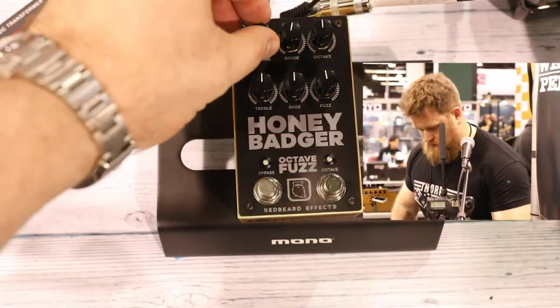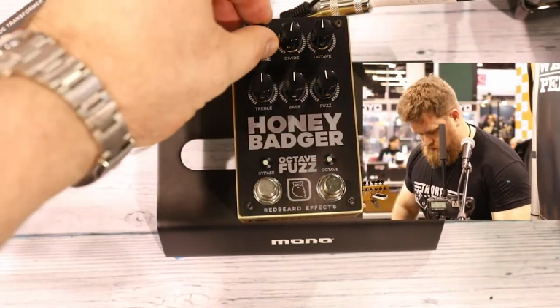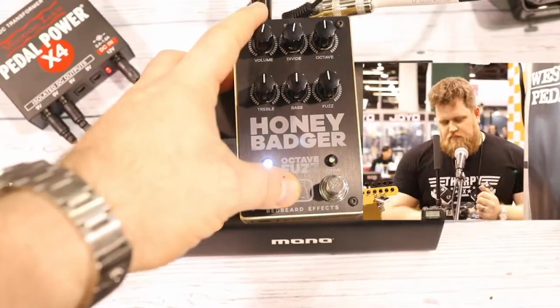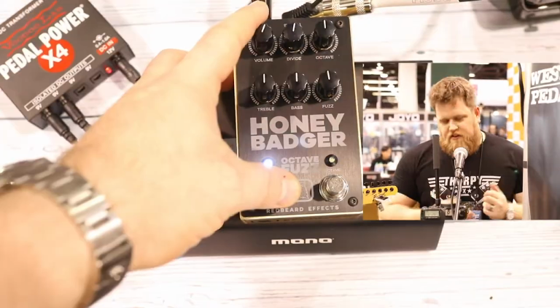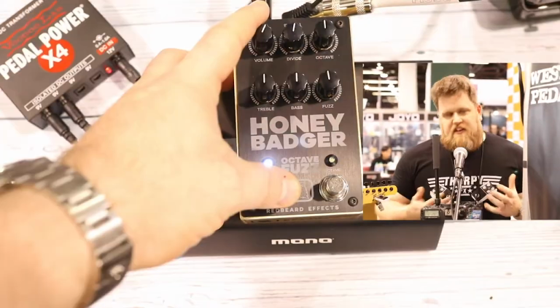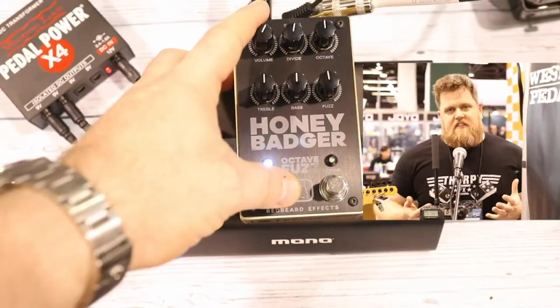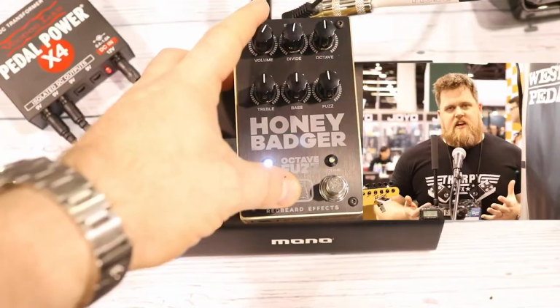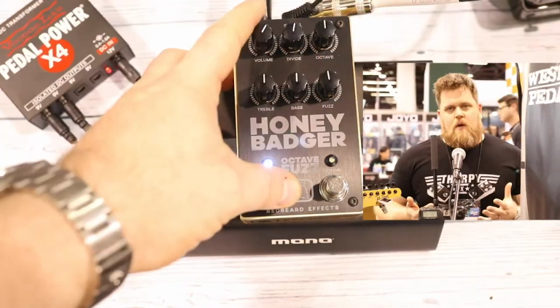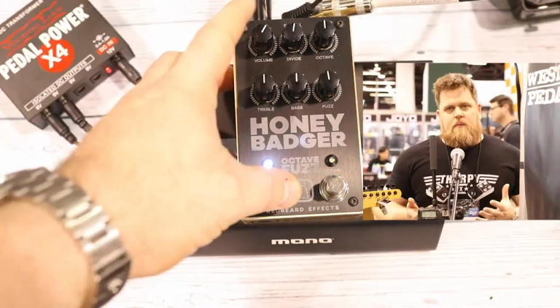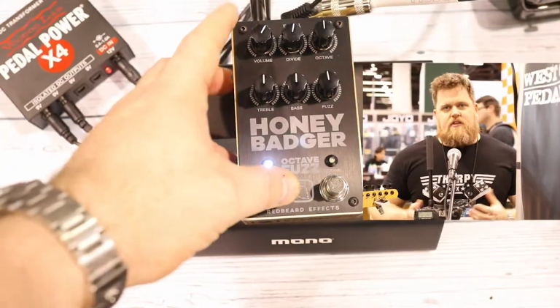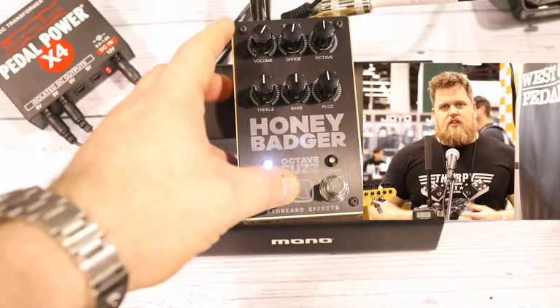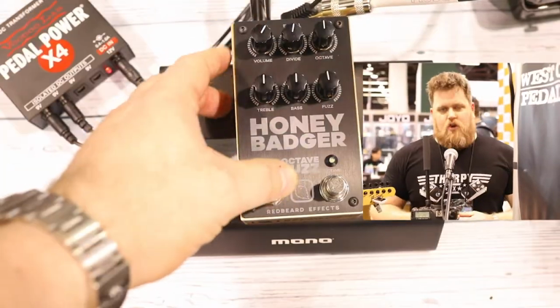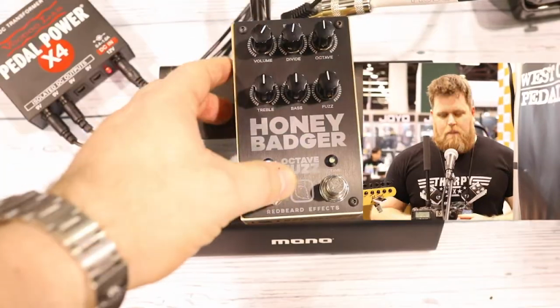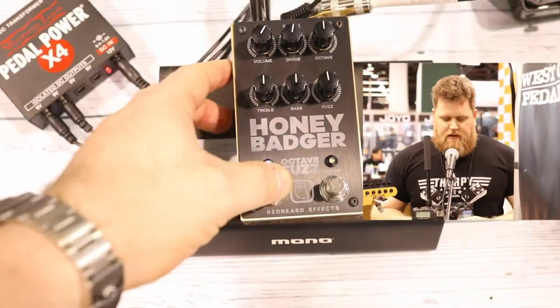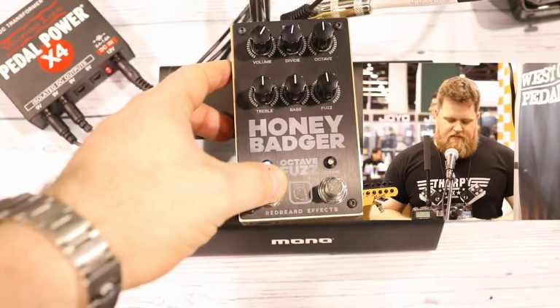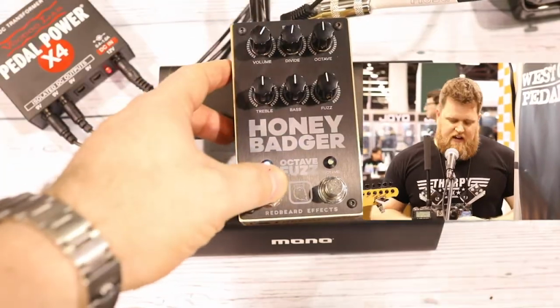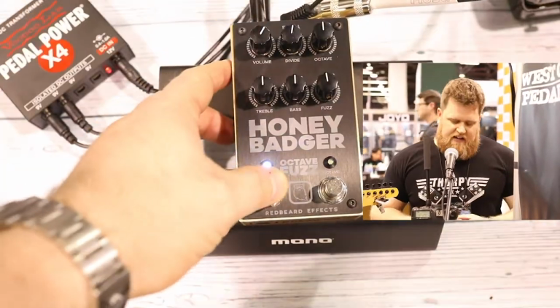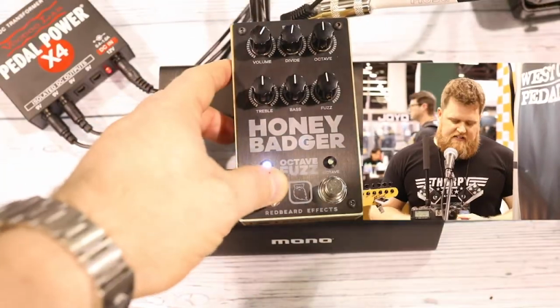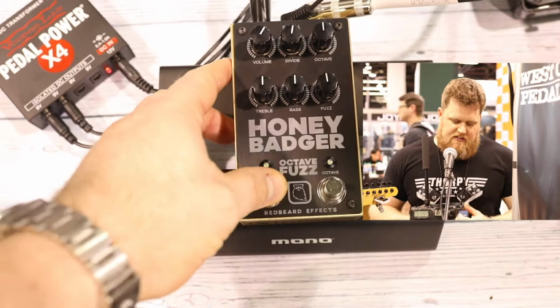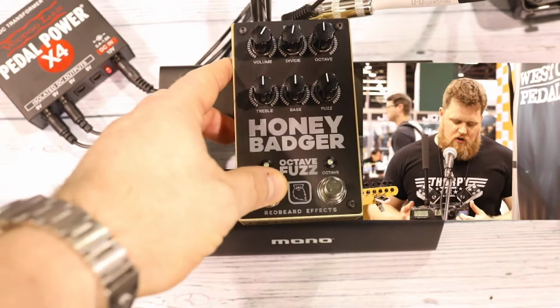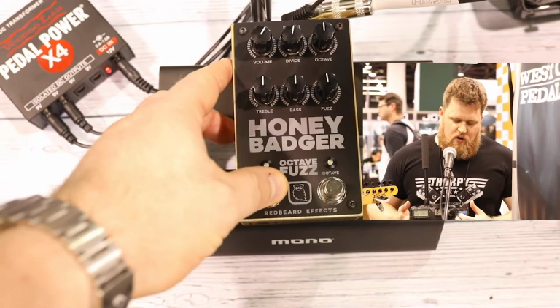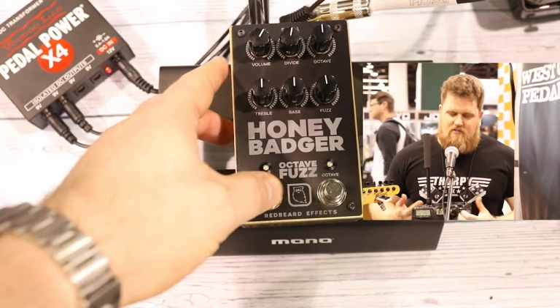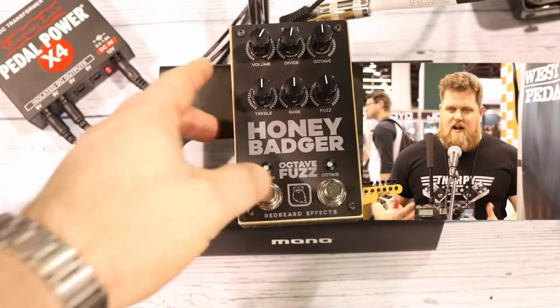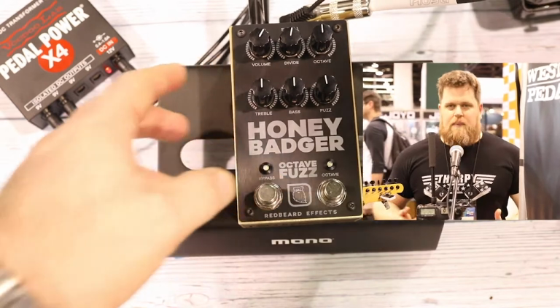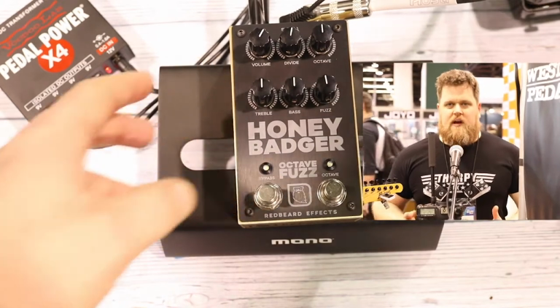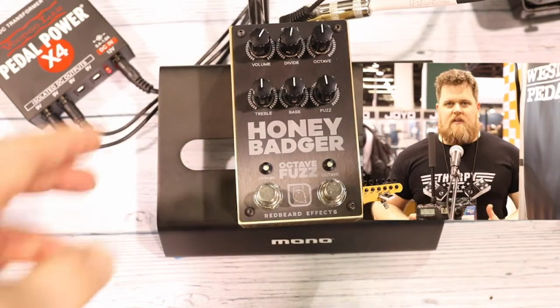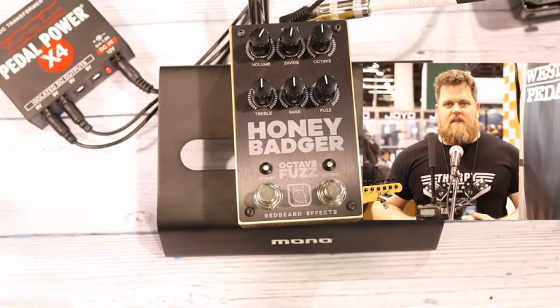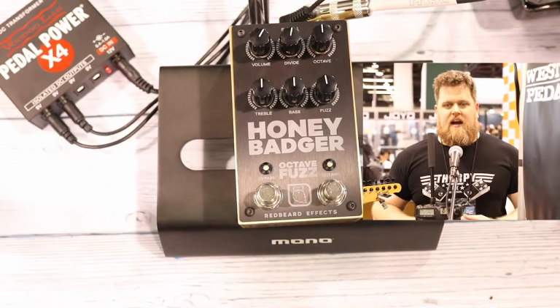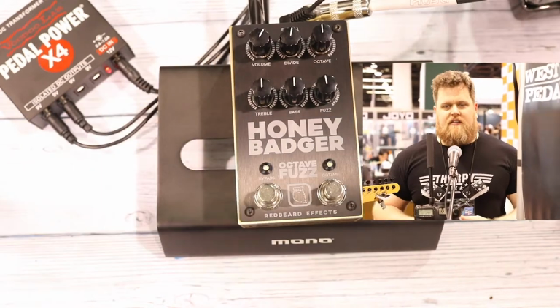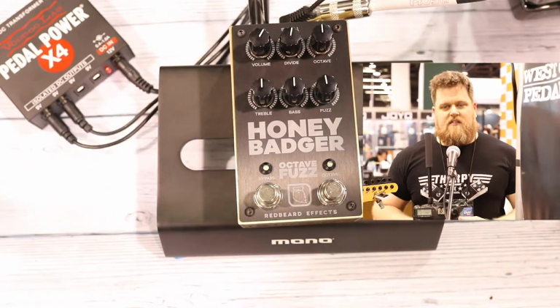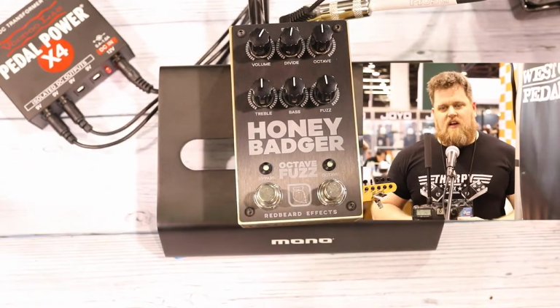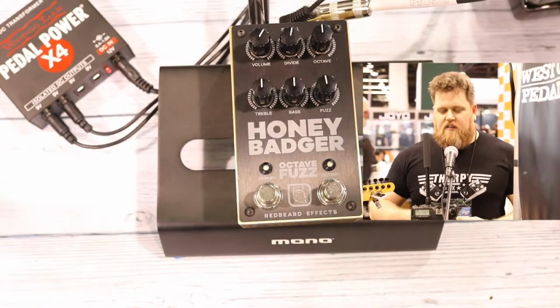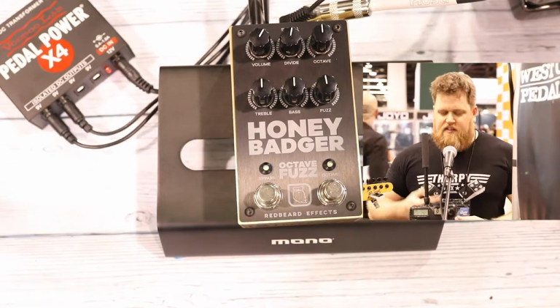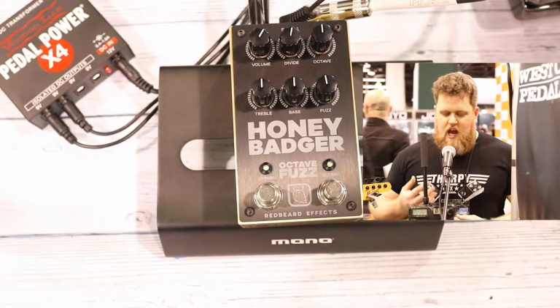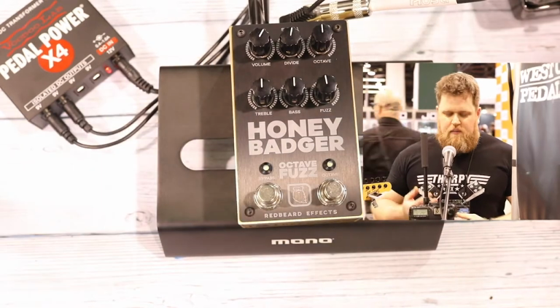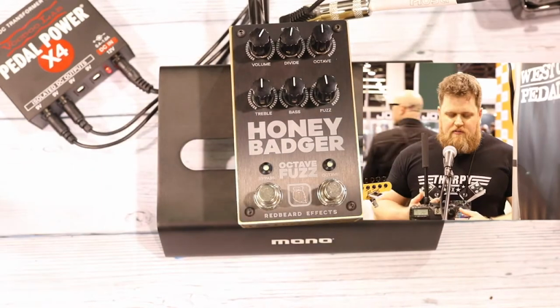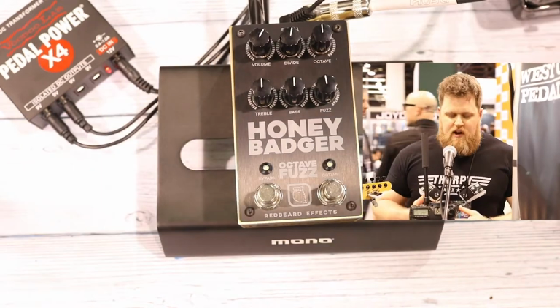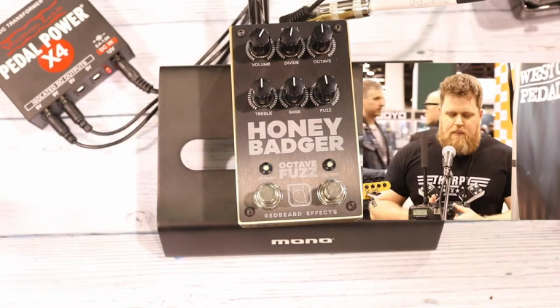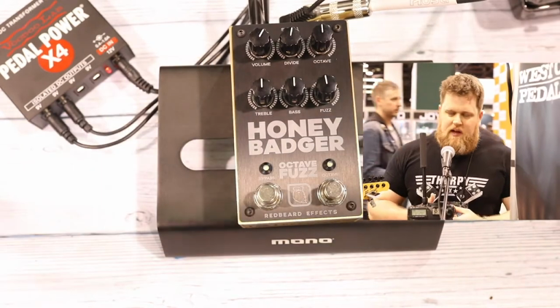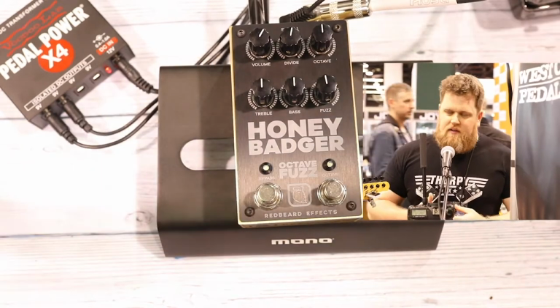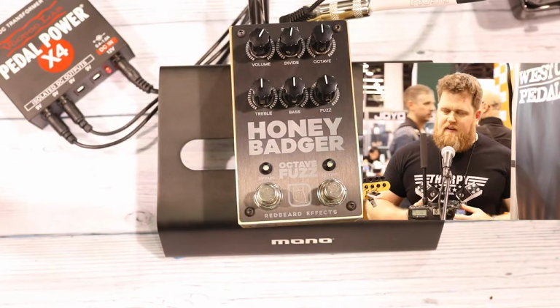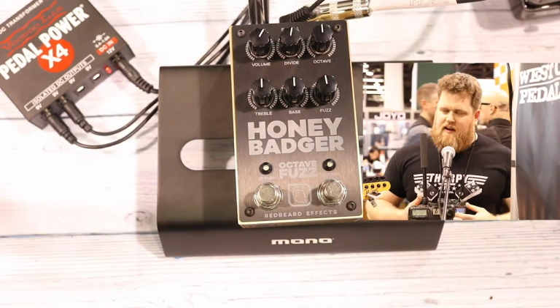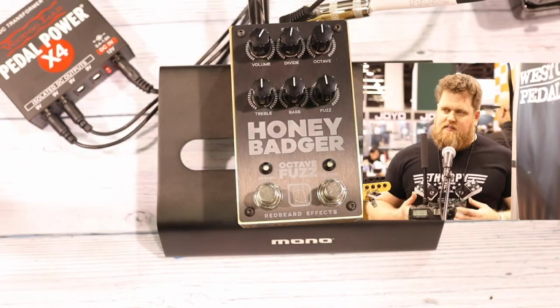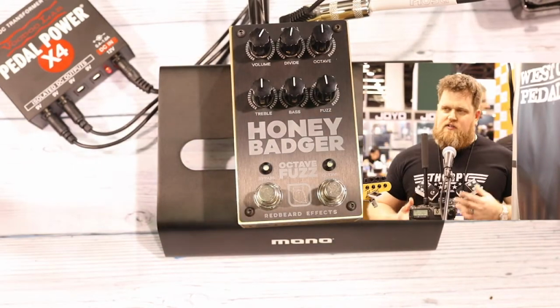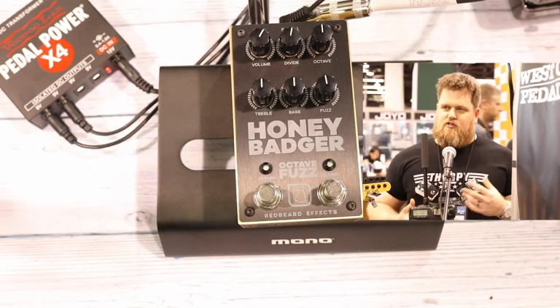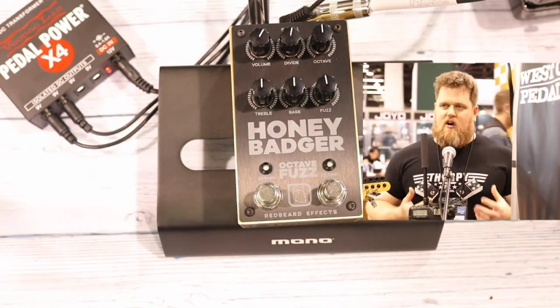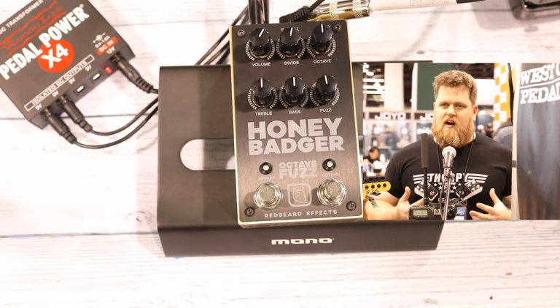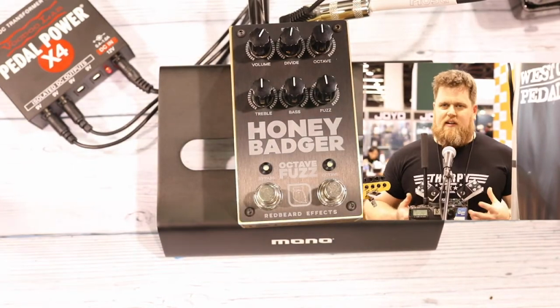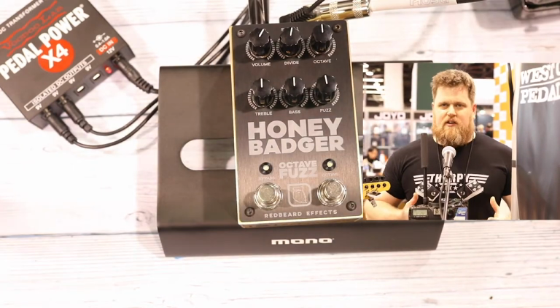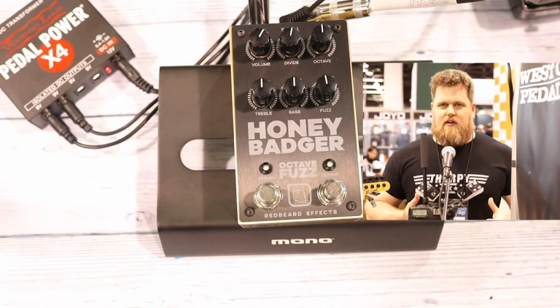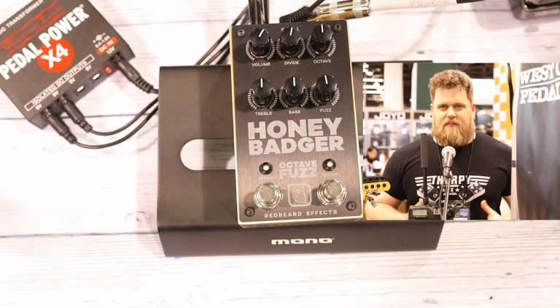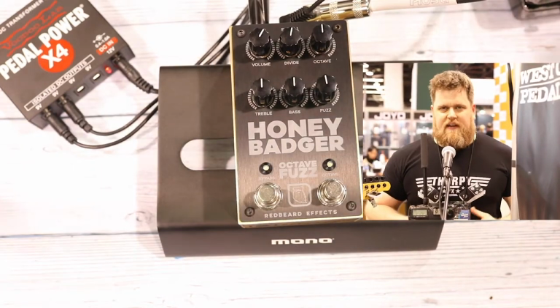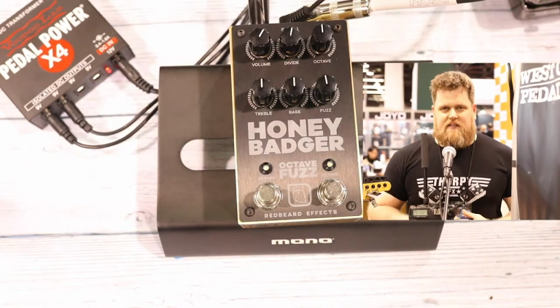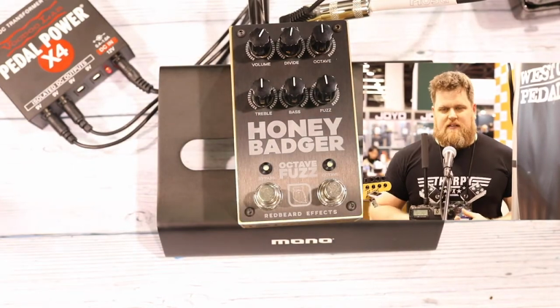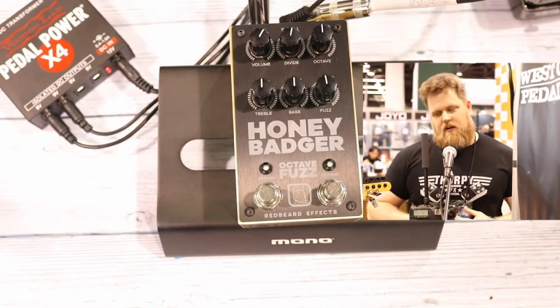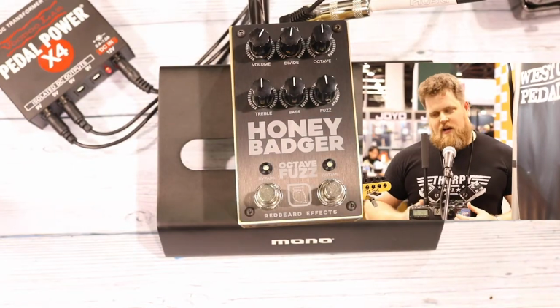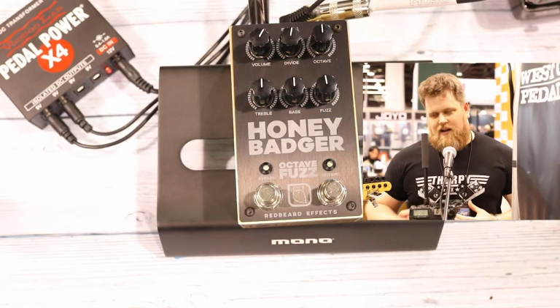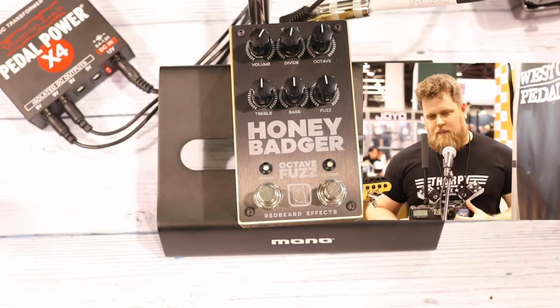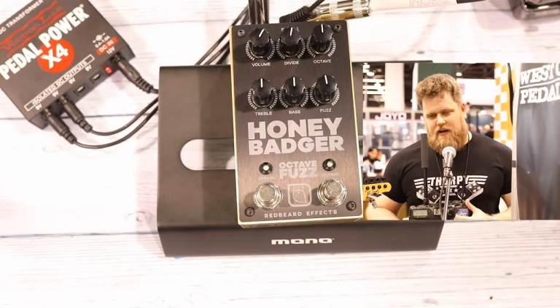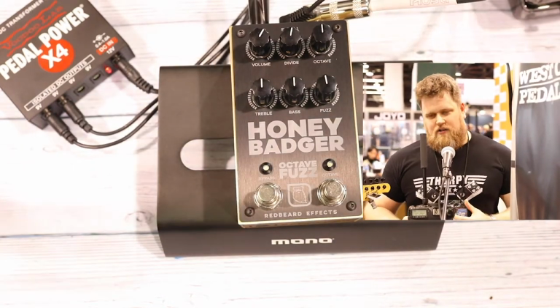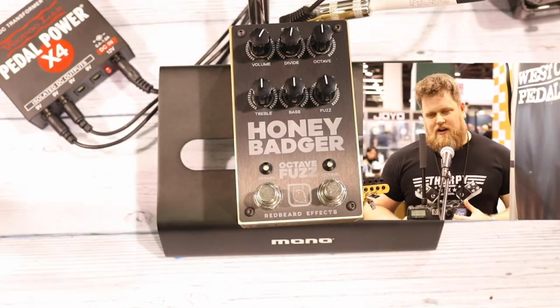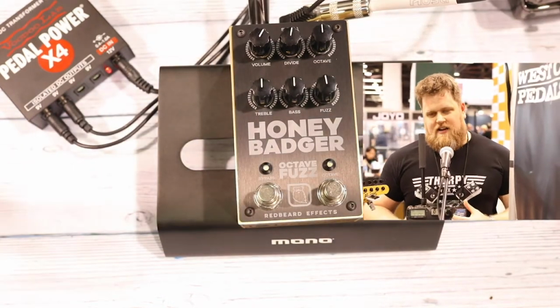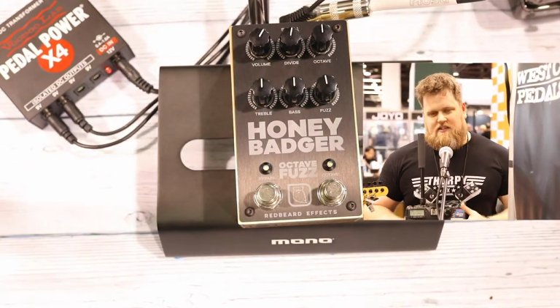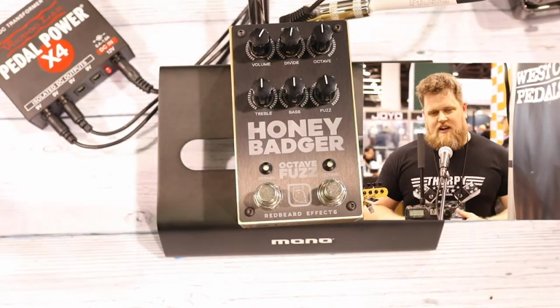The sister company to Thorpe FX is called Redbeard FX. The aim with Redbeard FX is to try and do things that are a little bit crazier.